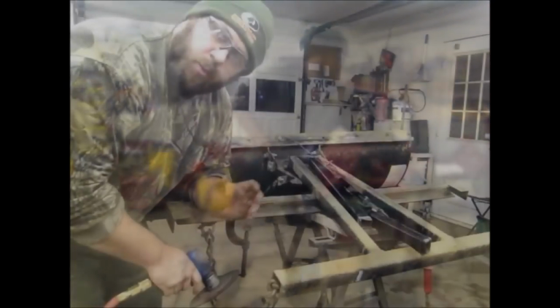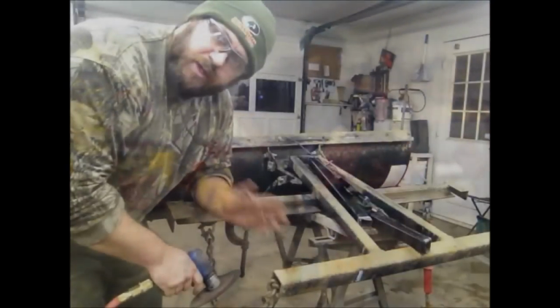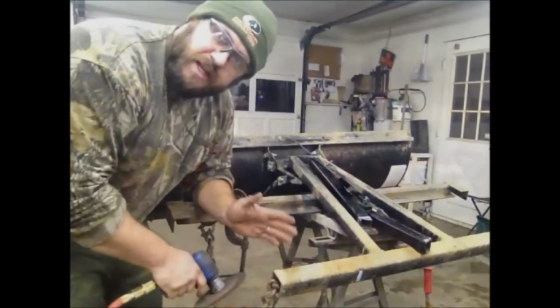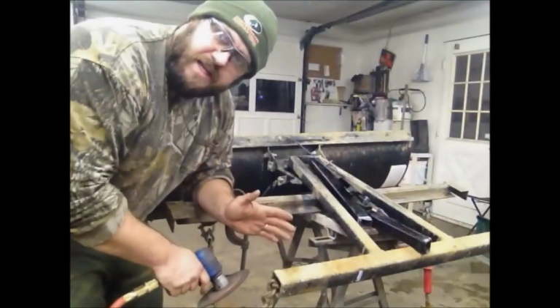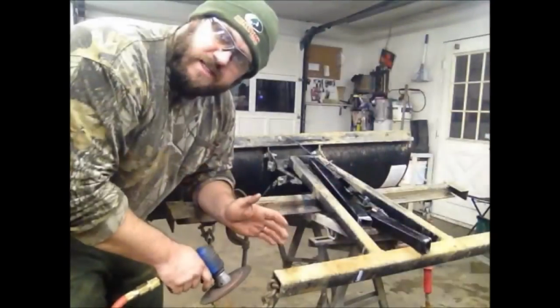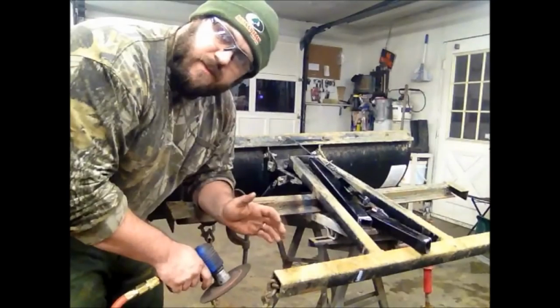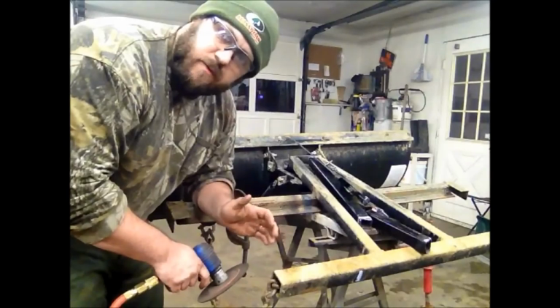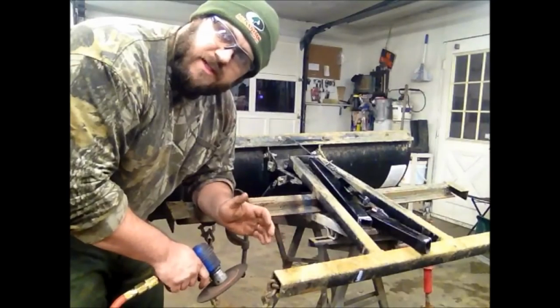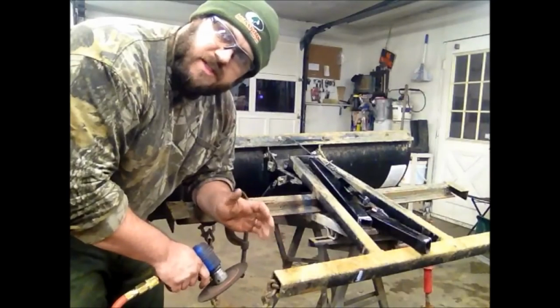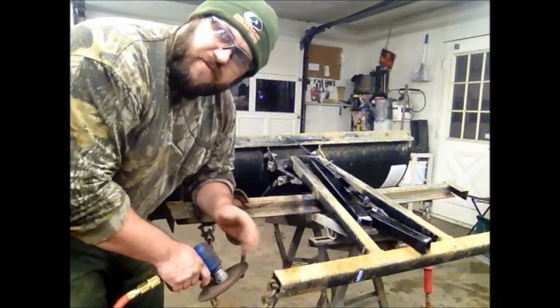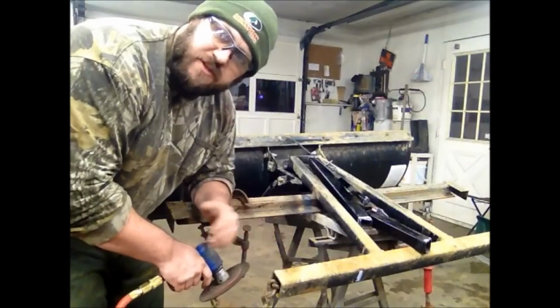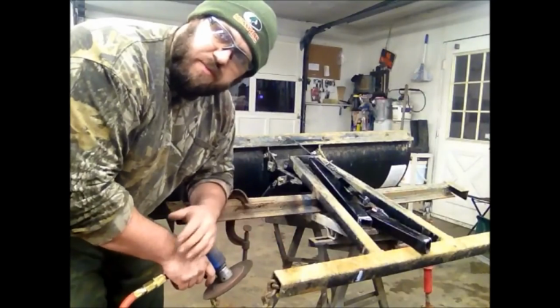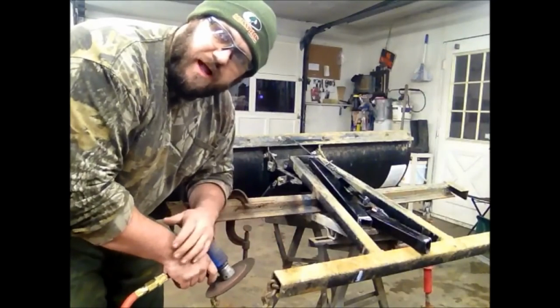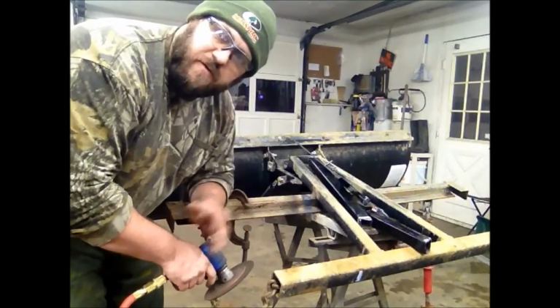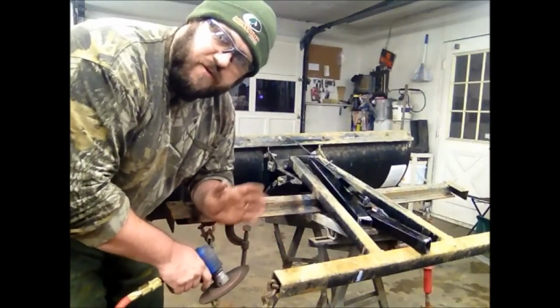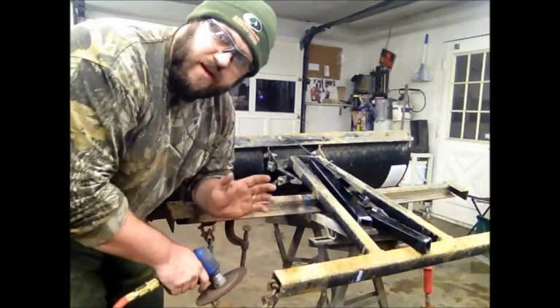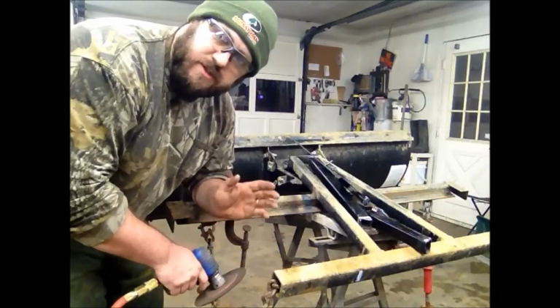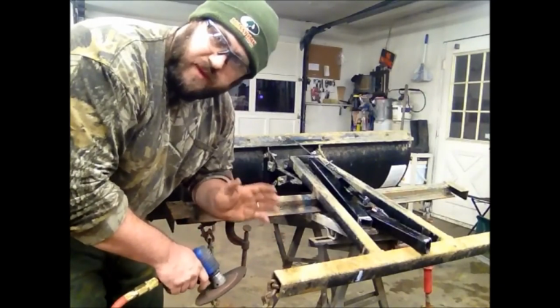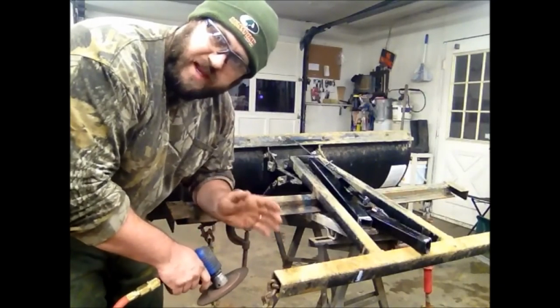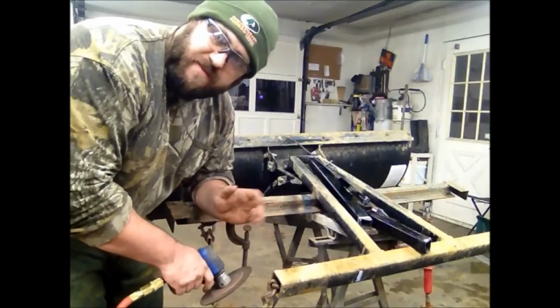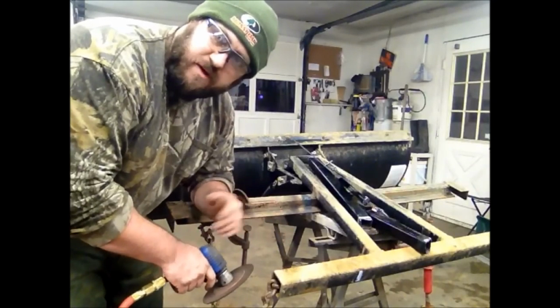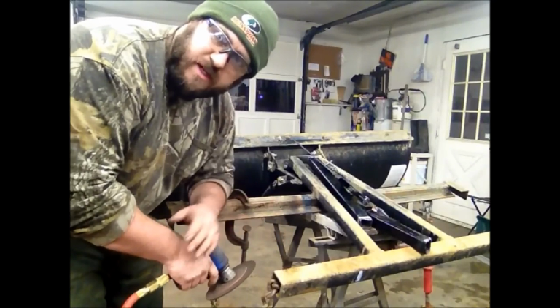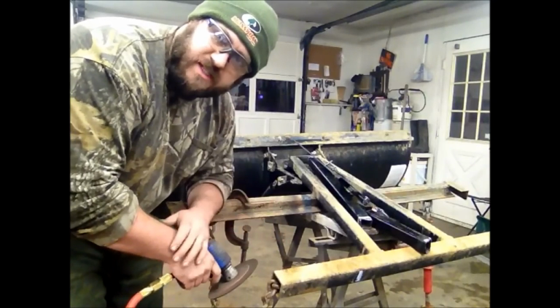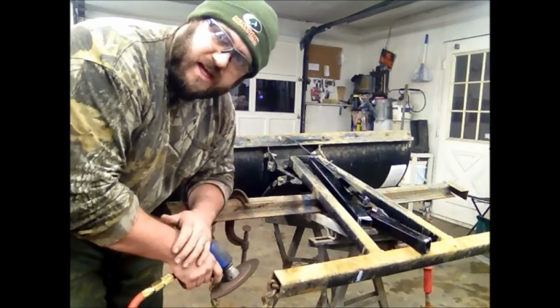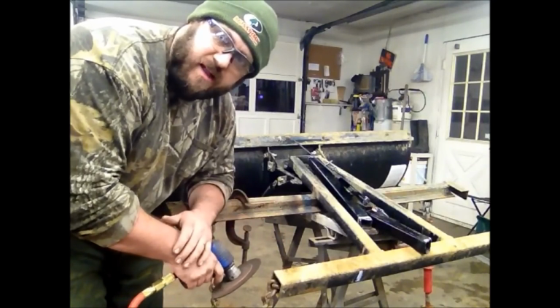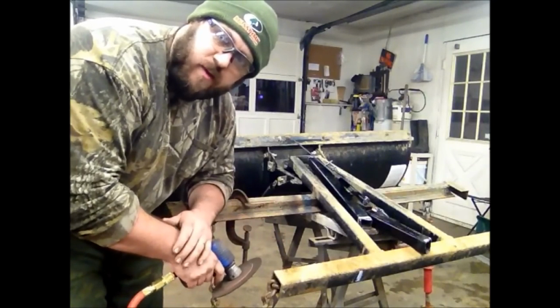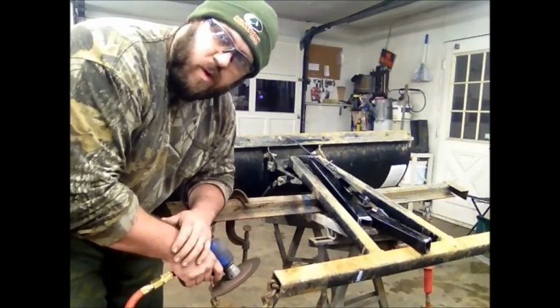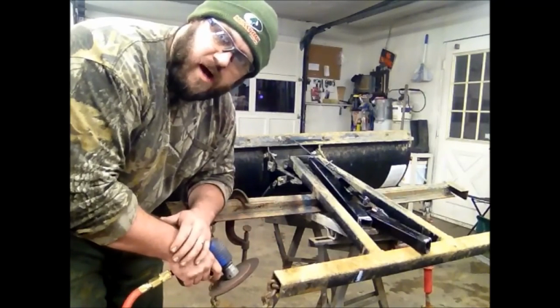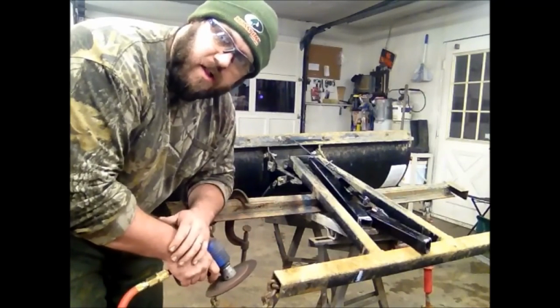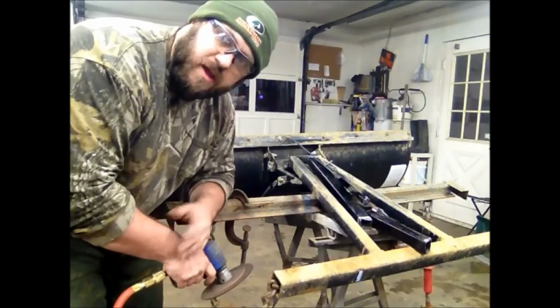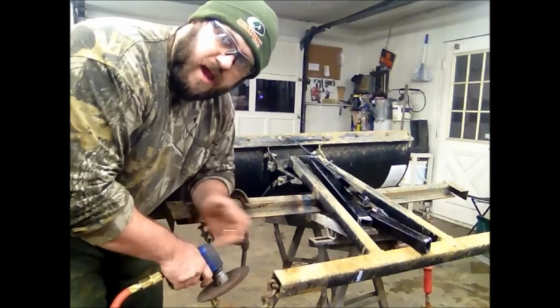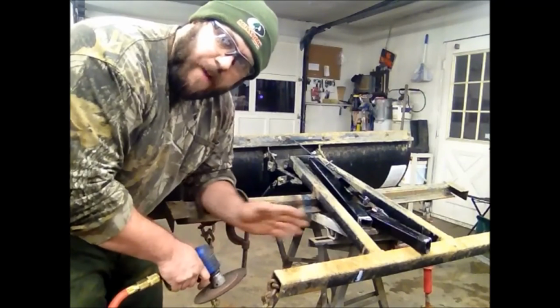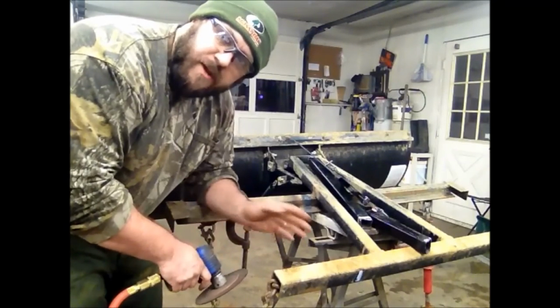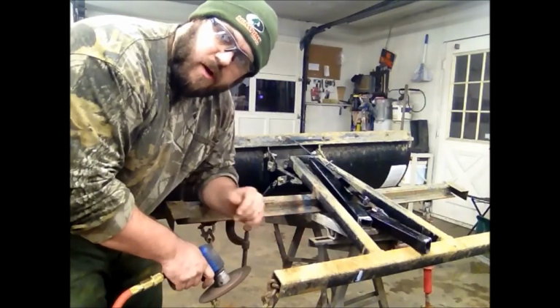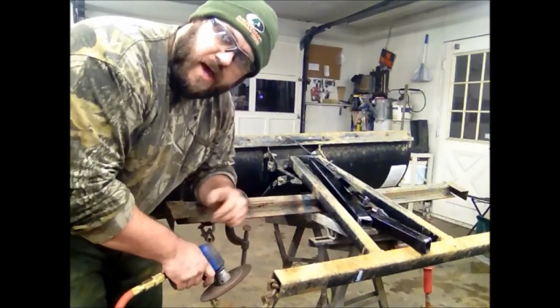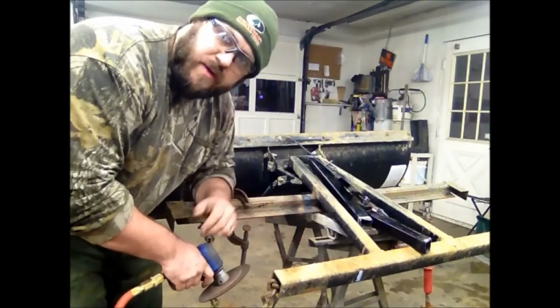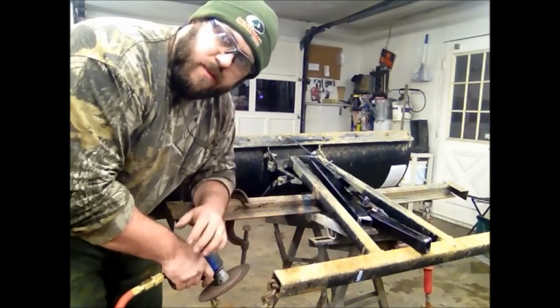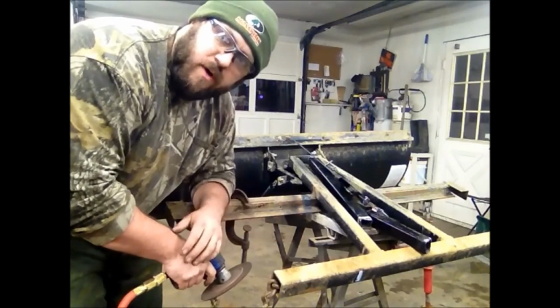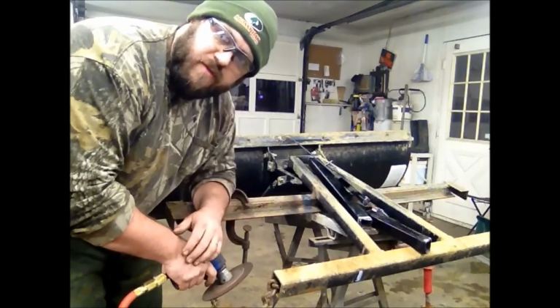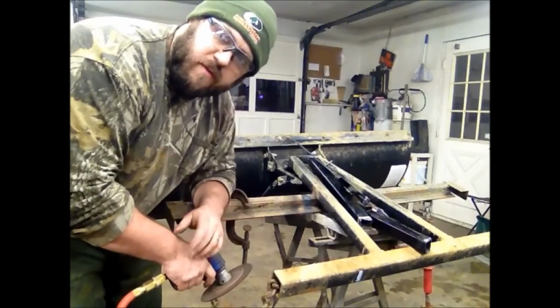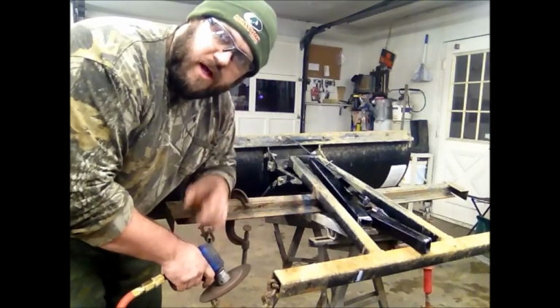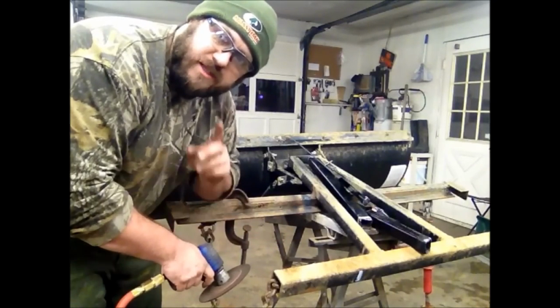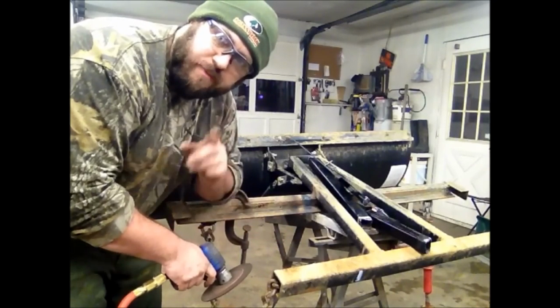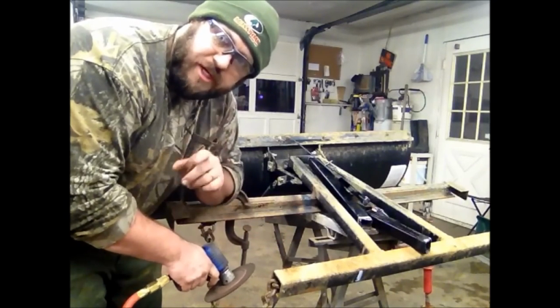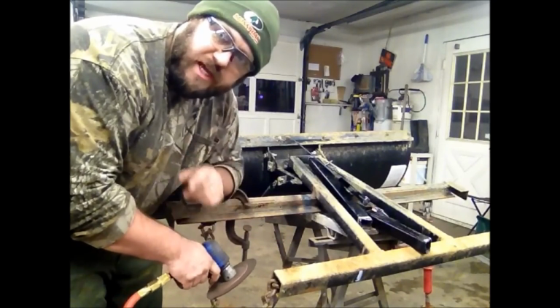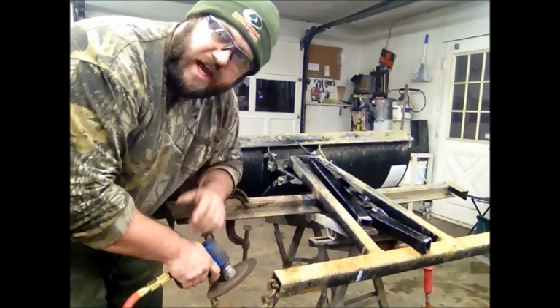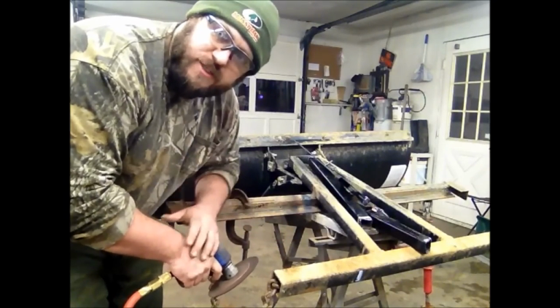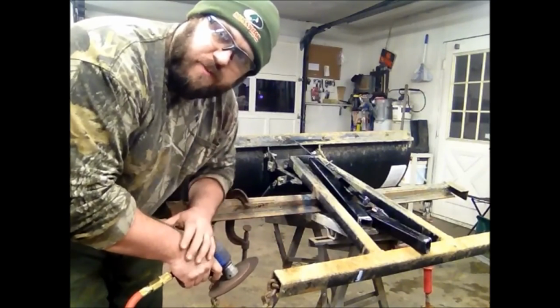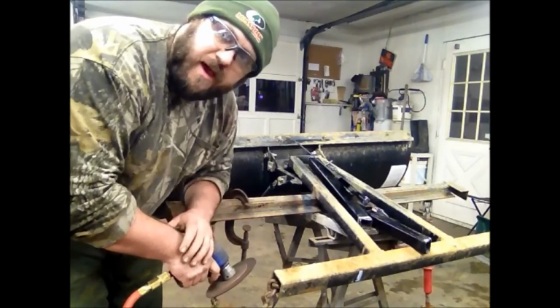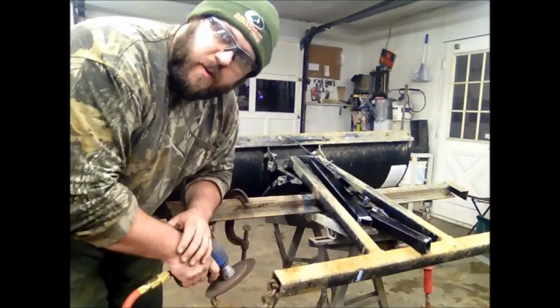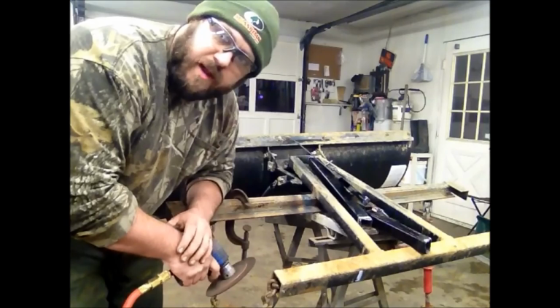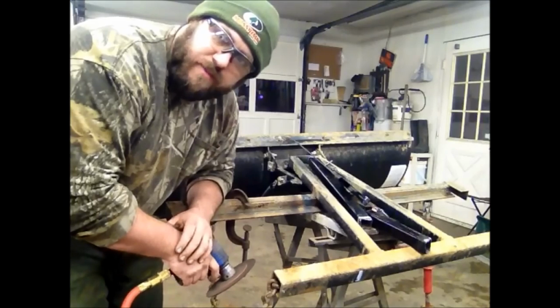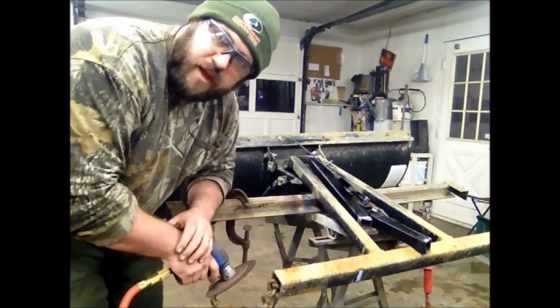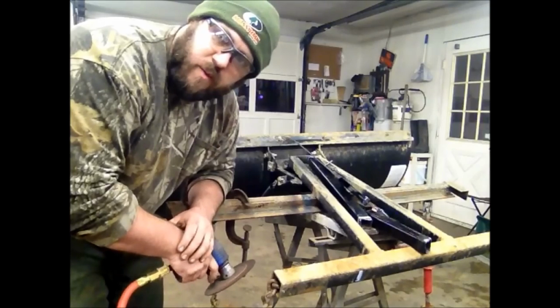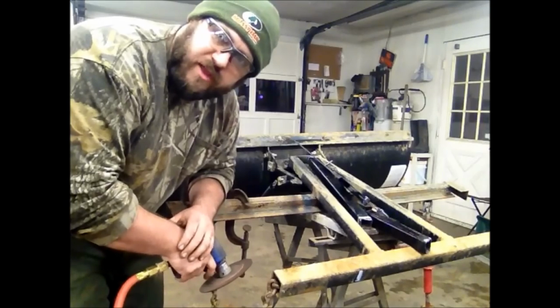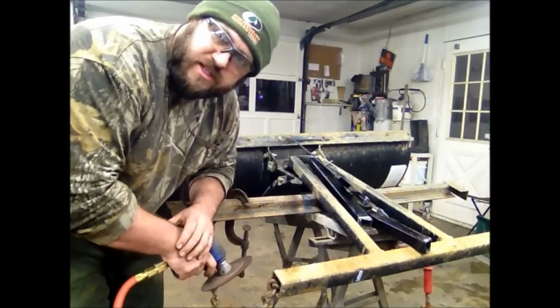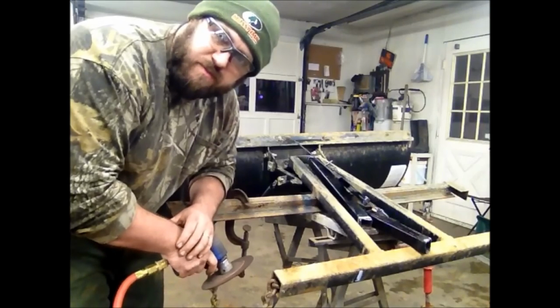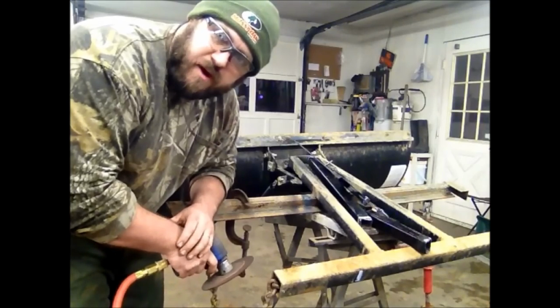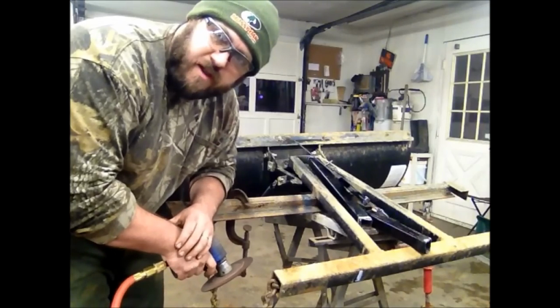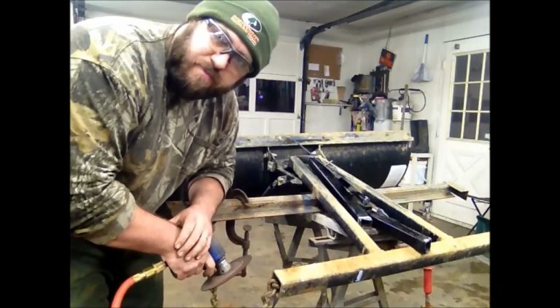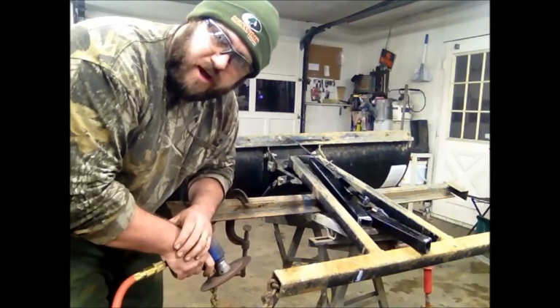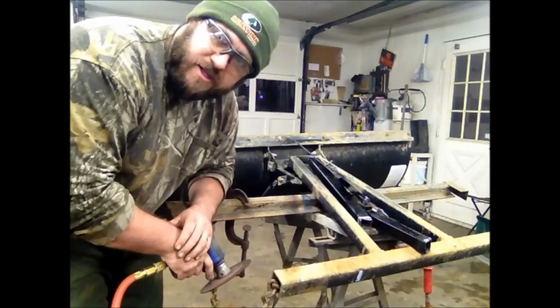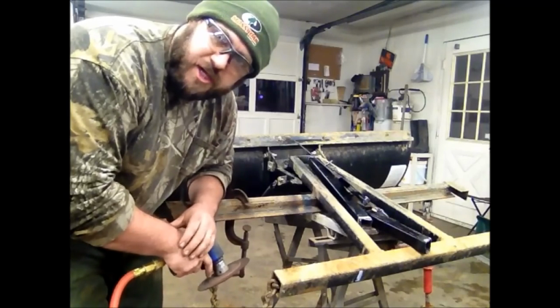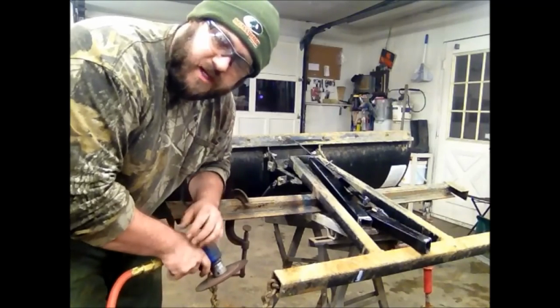We need to take some of the rust off this plow frame so we can have a good solid weld. I'm going to go ahead and remove the rust and bring you guys back when I'm done with this part of the project.